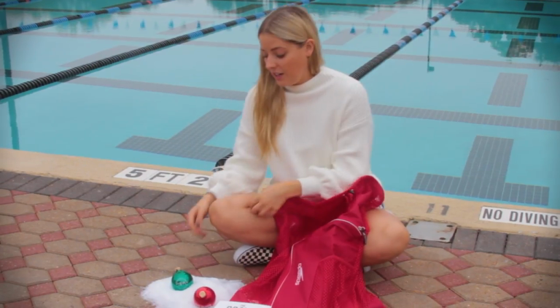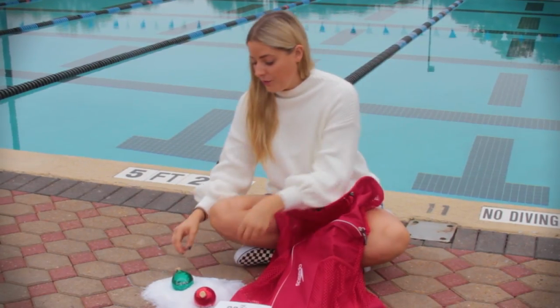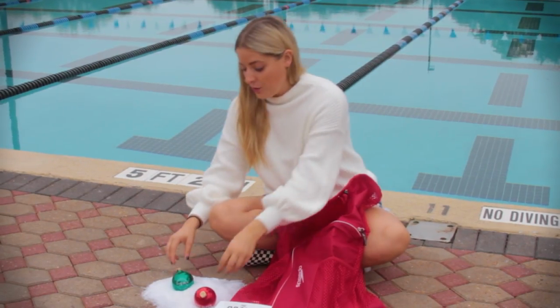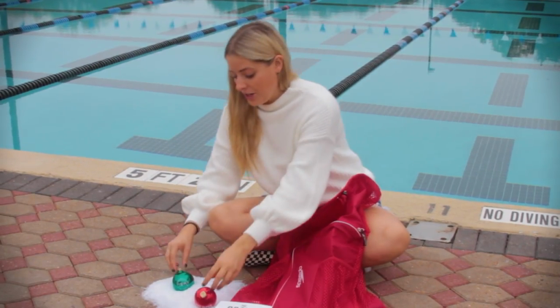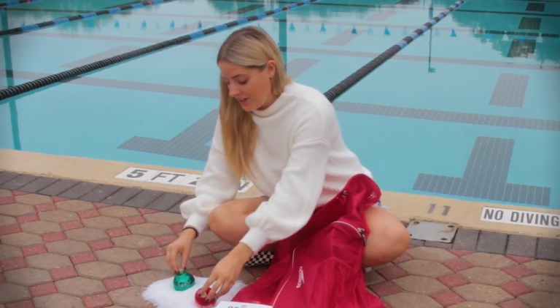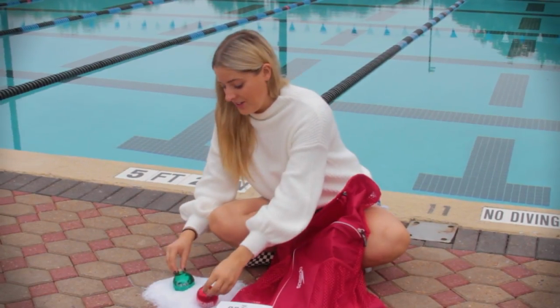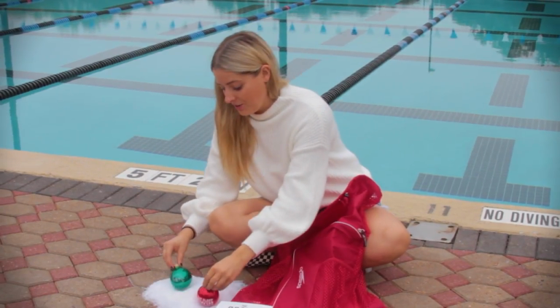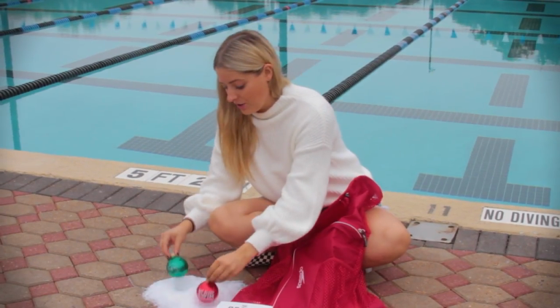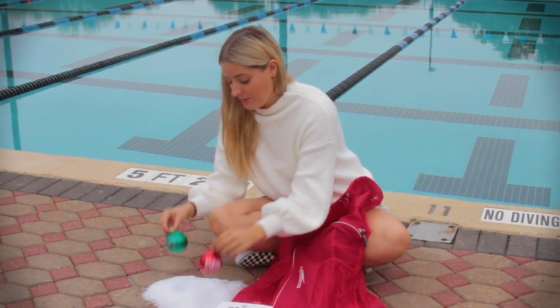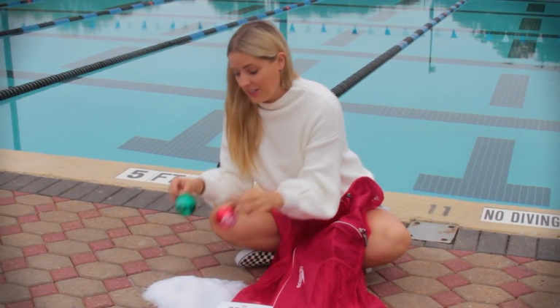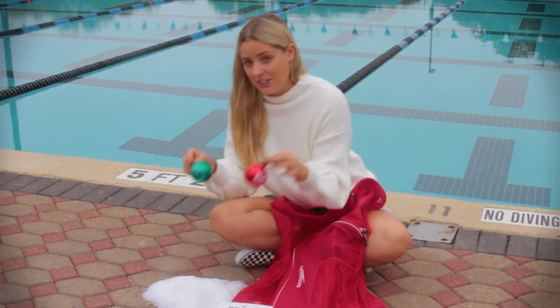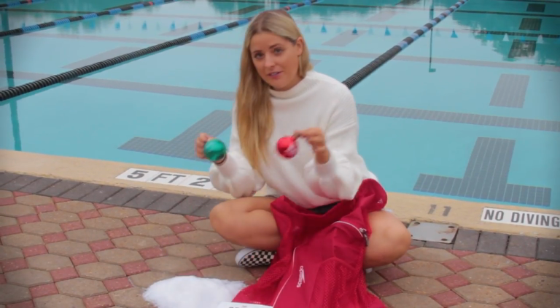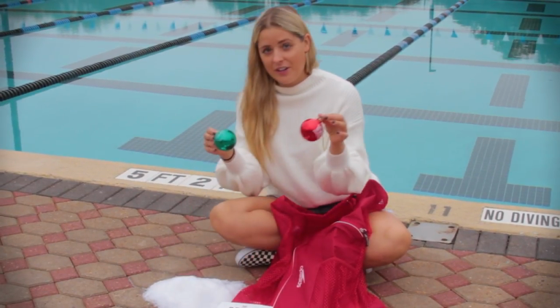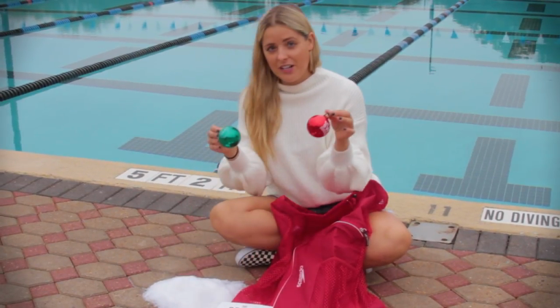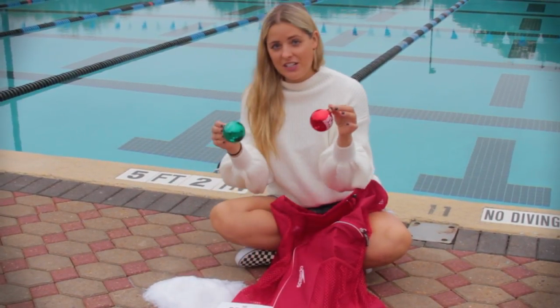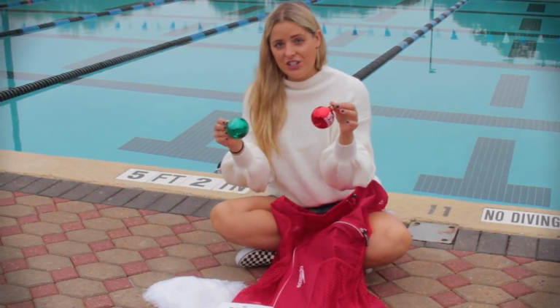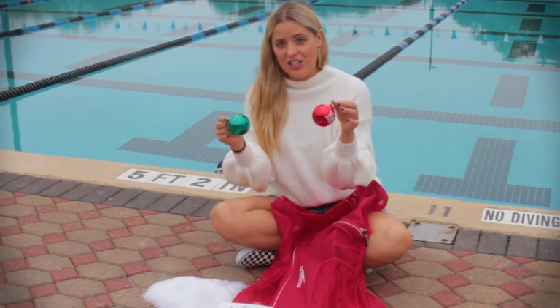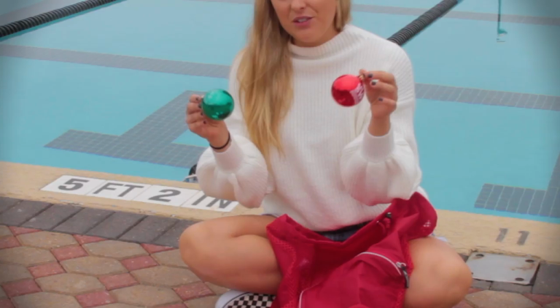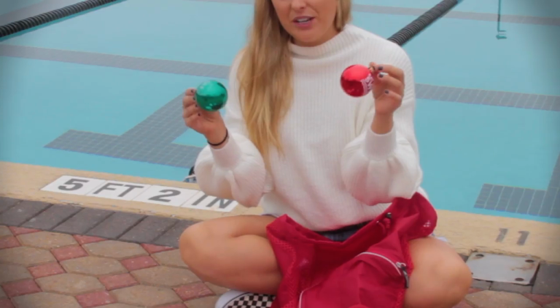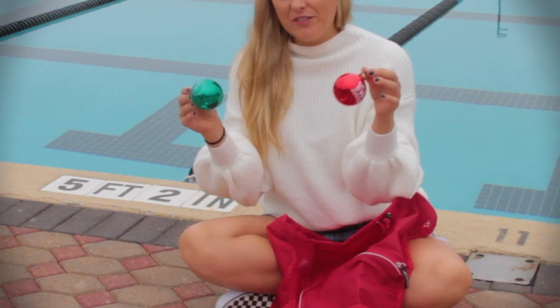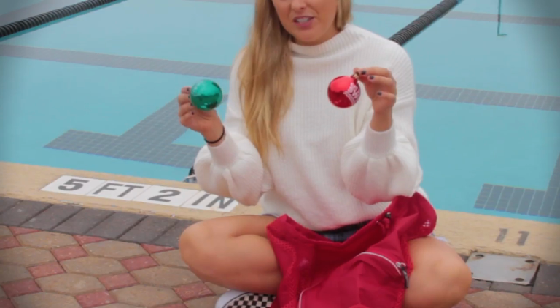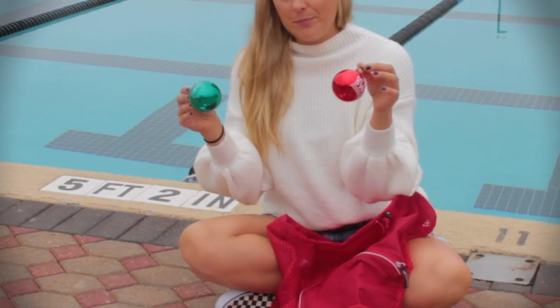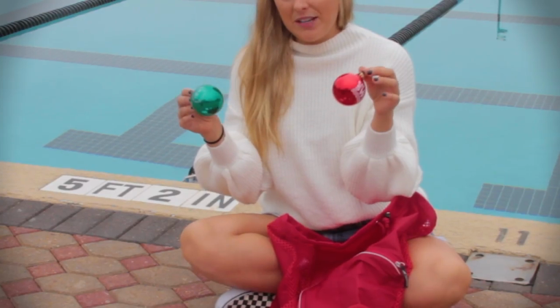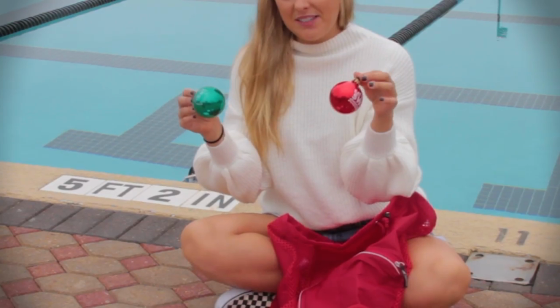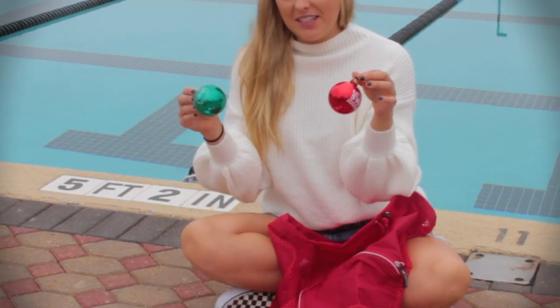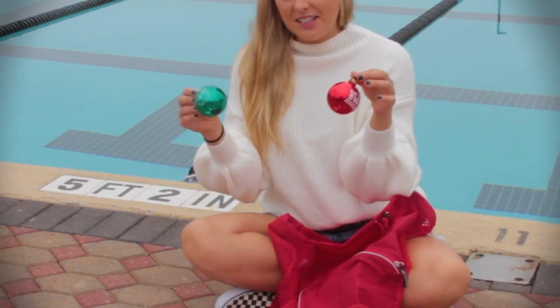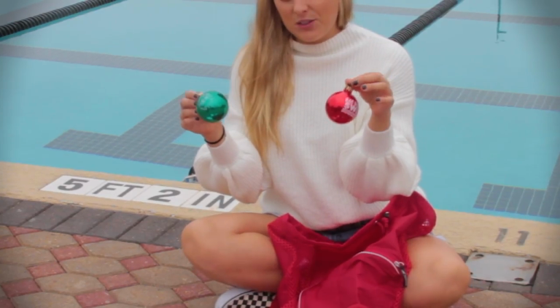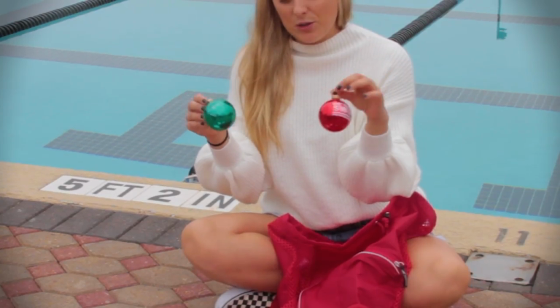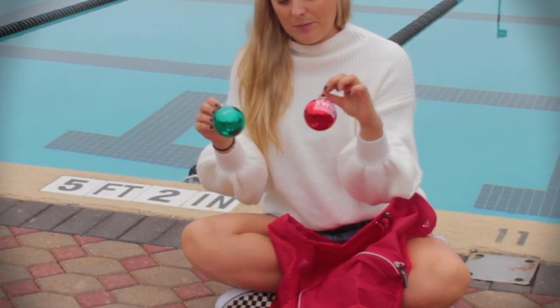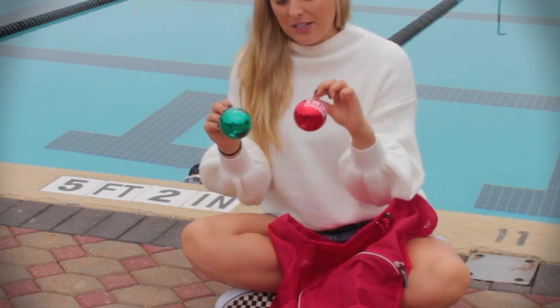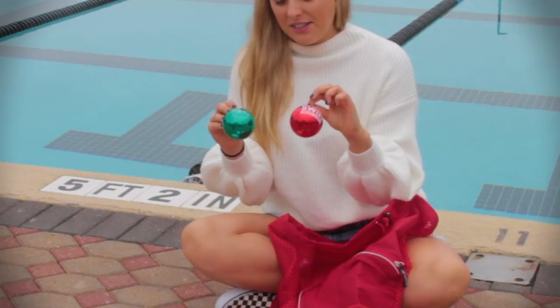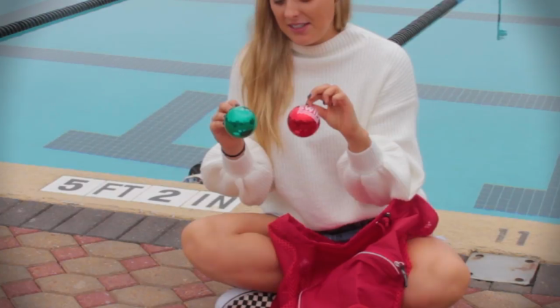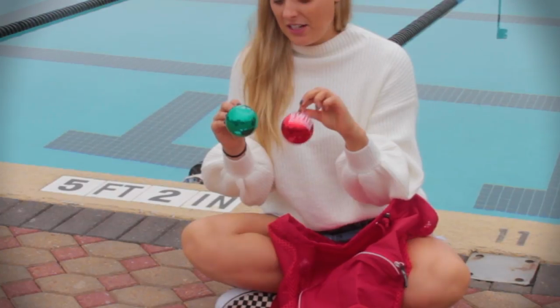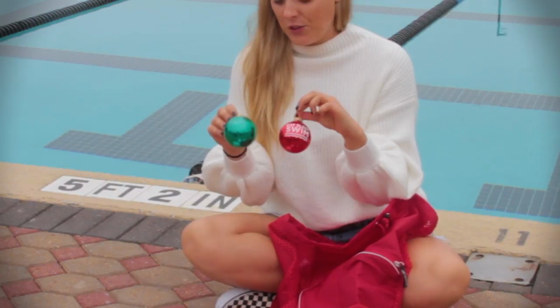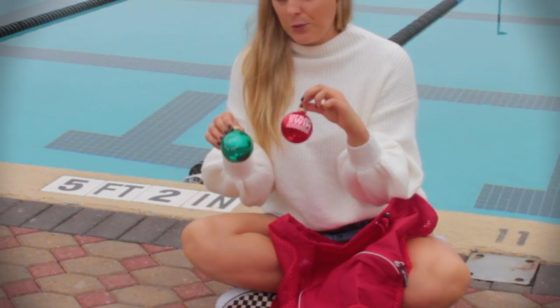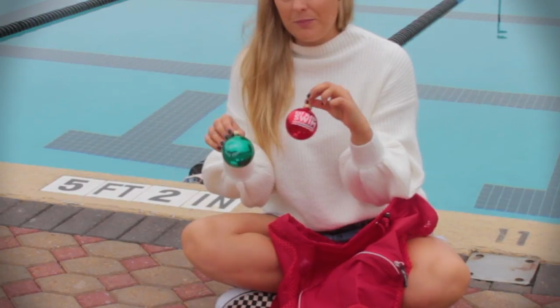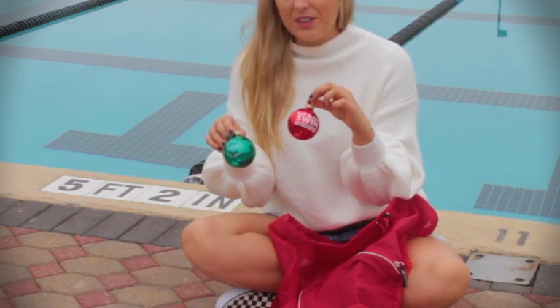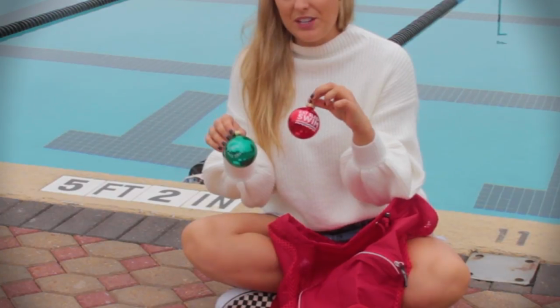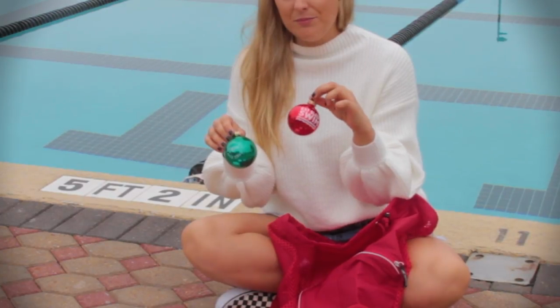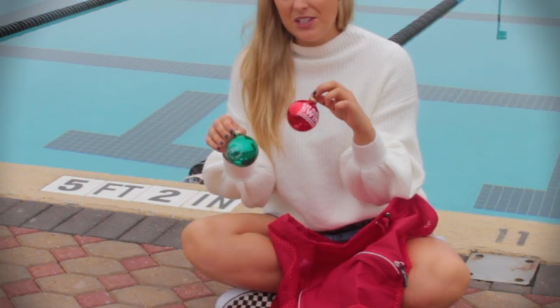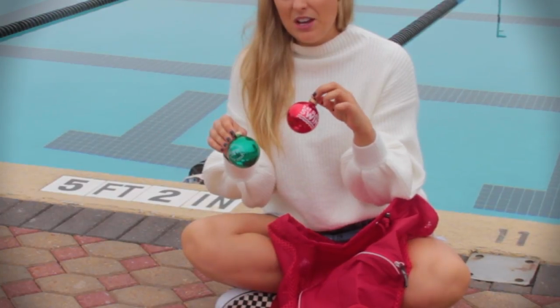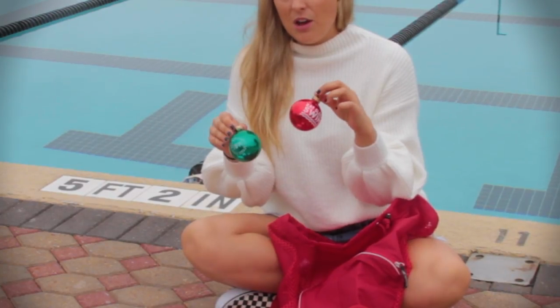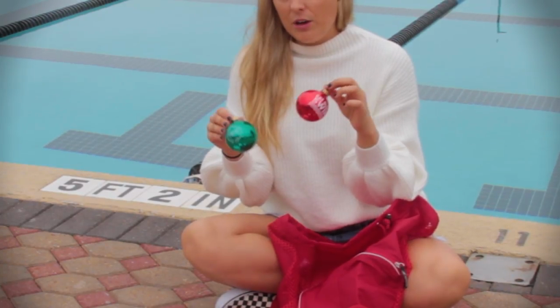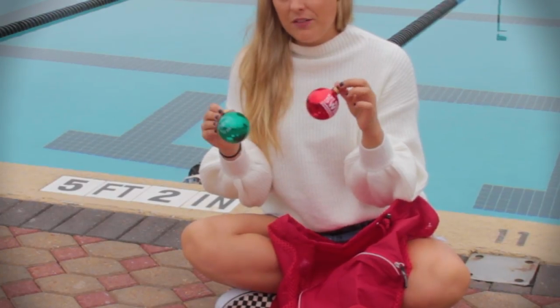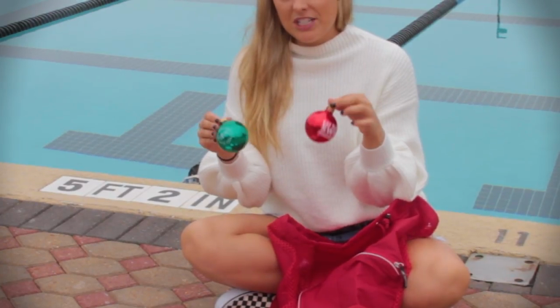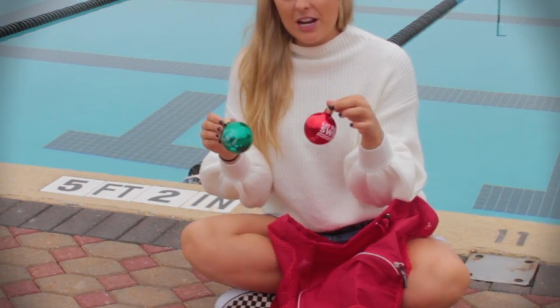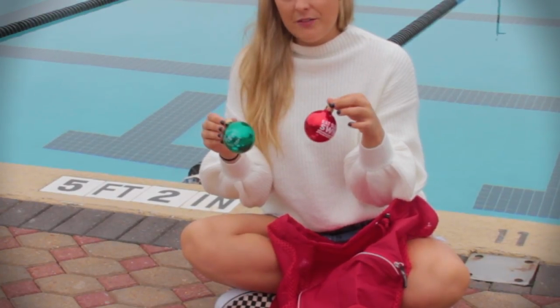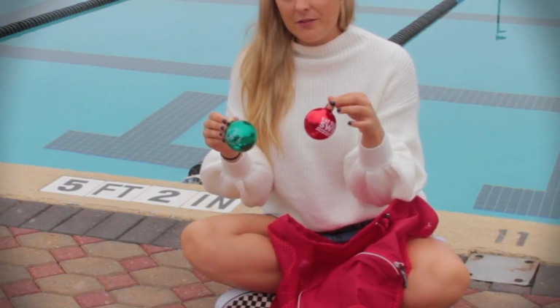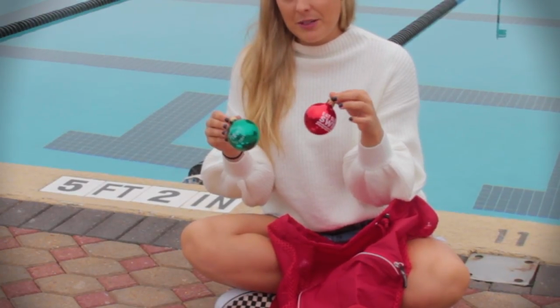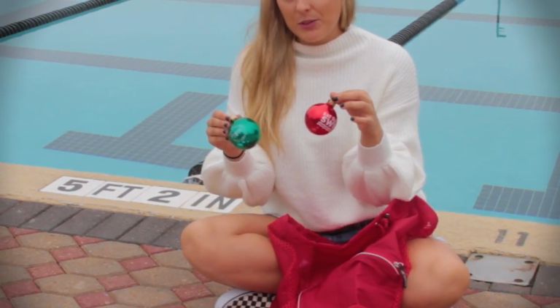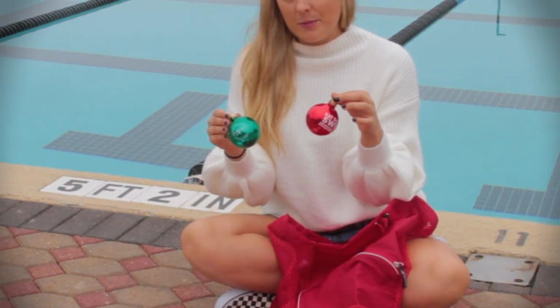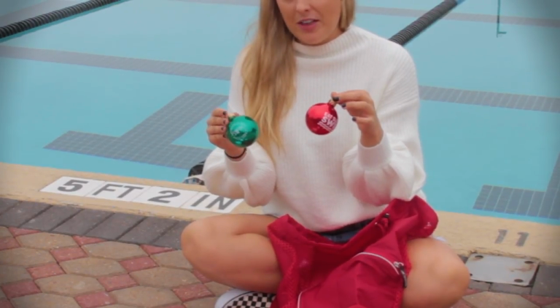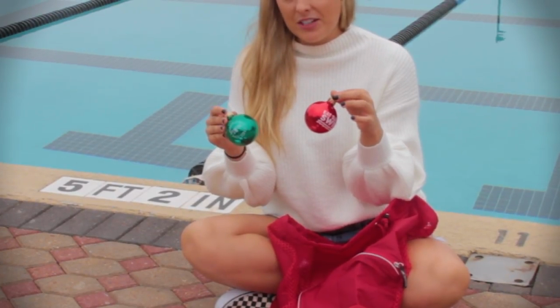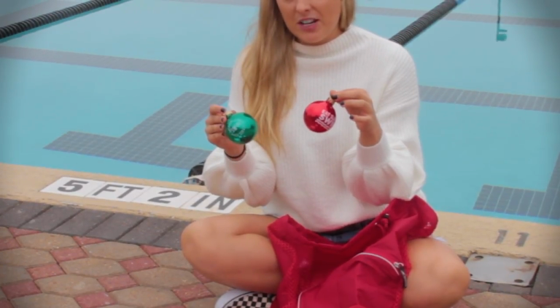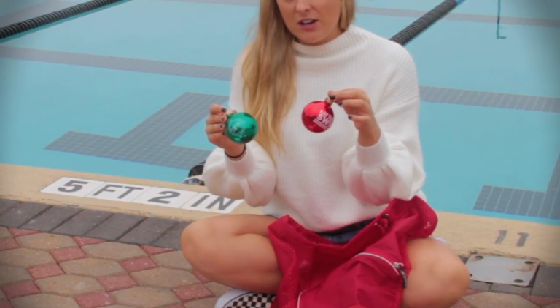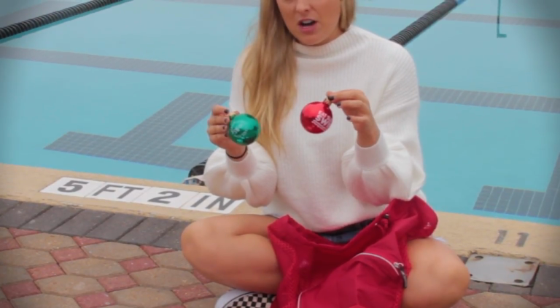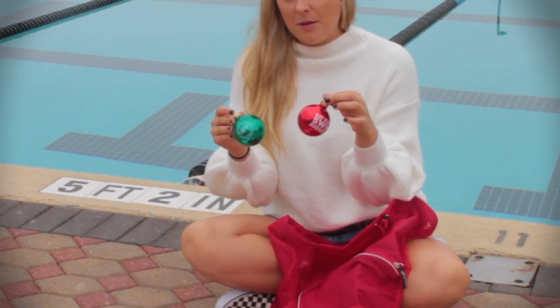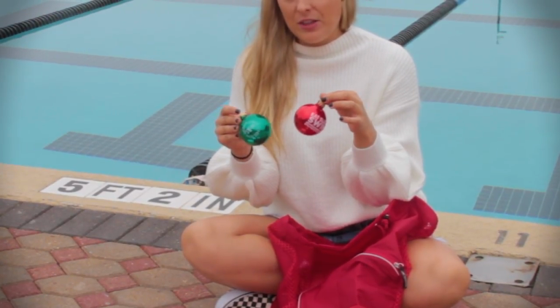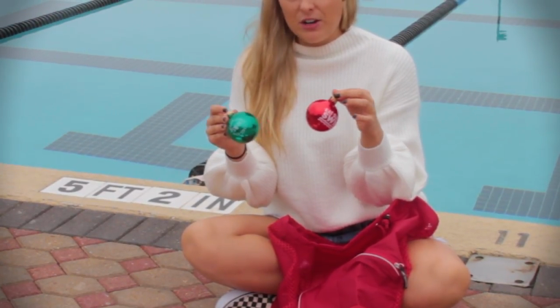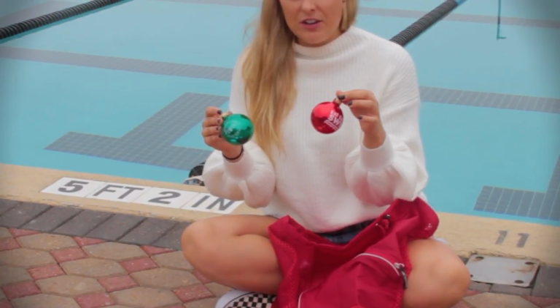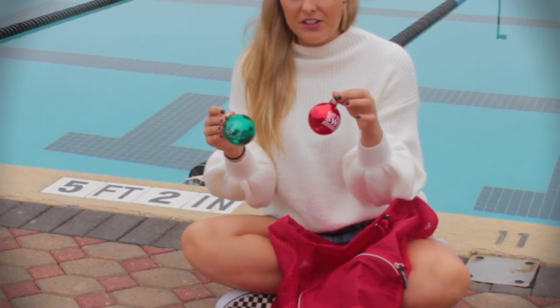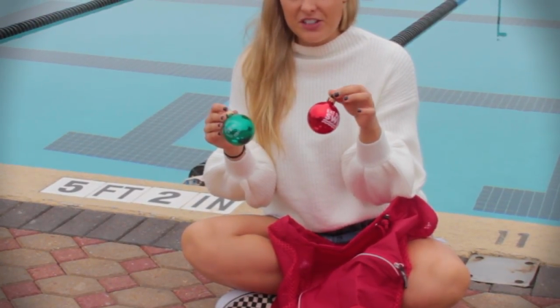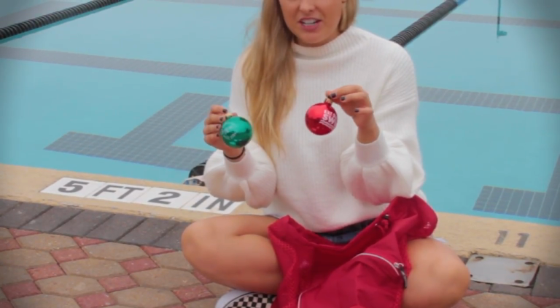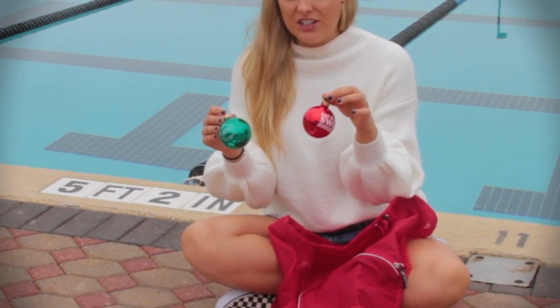And of course ornaments are a fun addition. We have these basic ornaments that are swim themed. We have a ton of them at swimoutlet.com and they're all under $10.